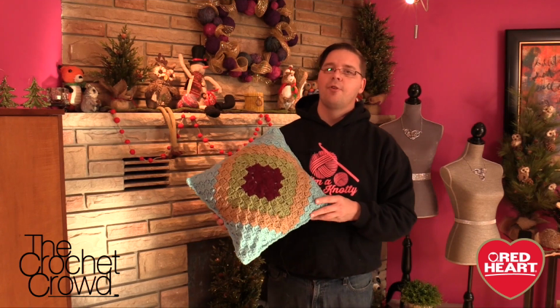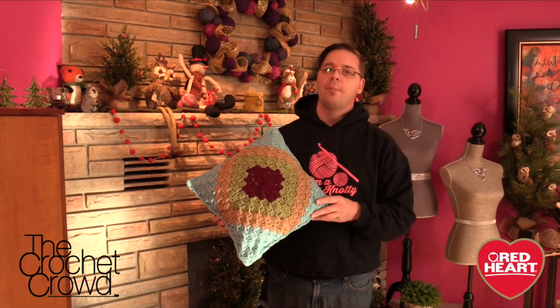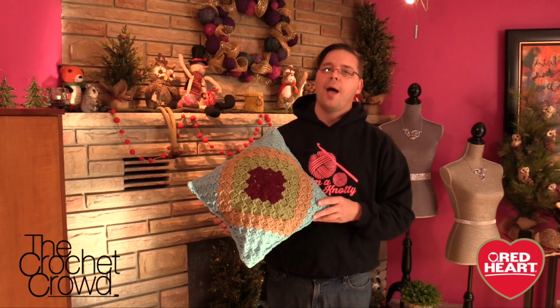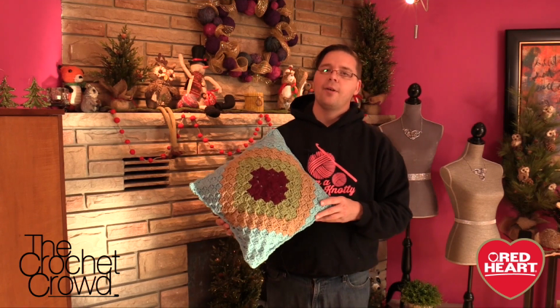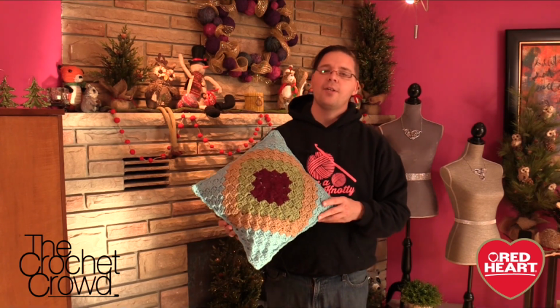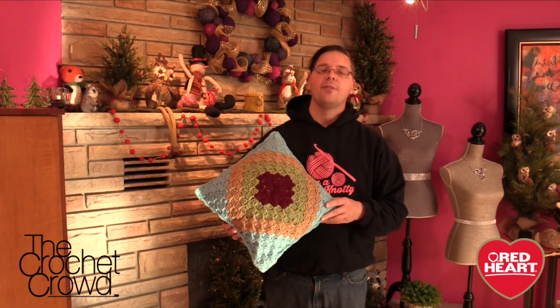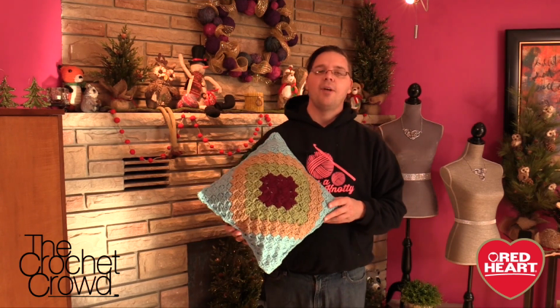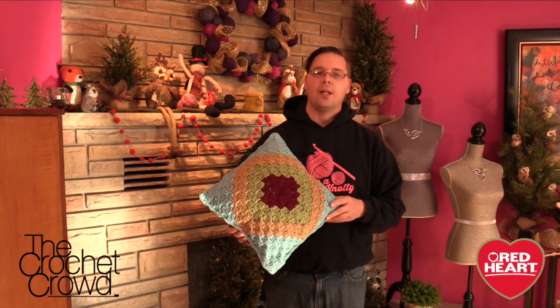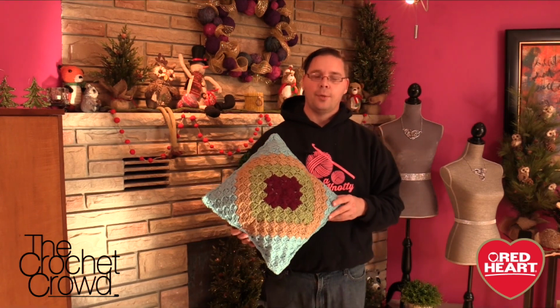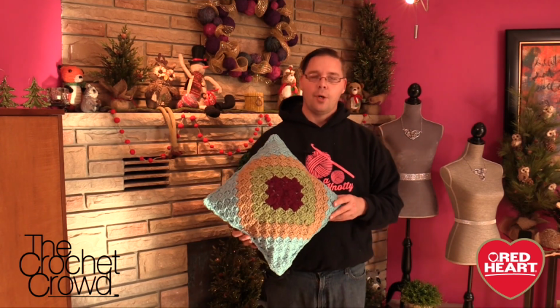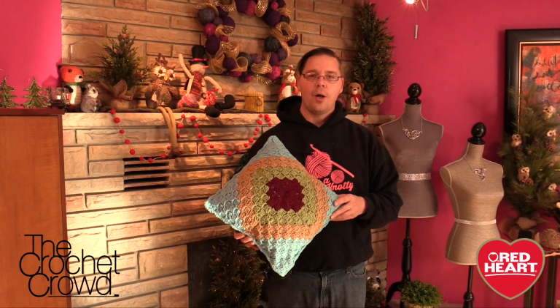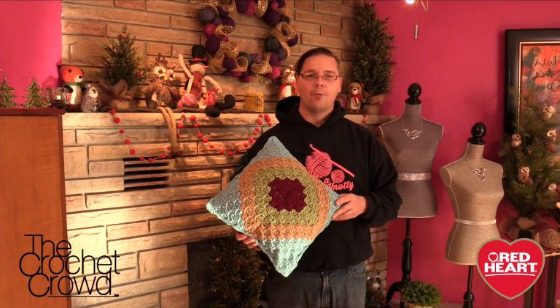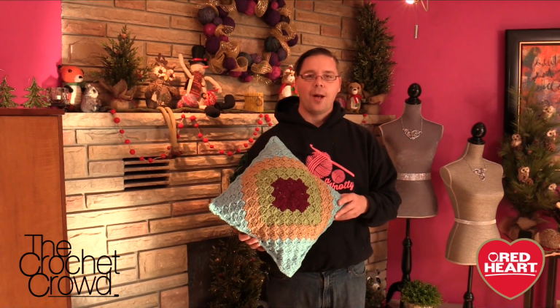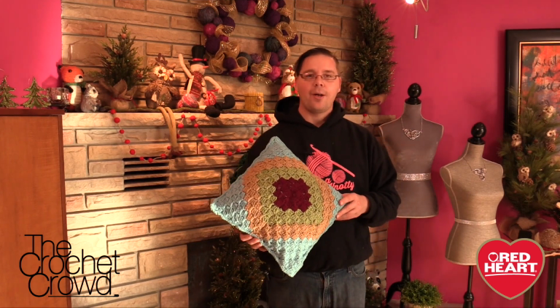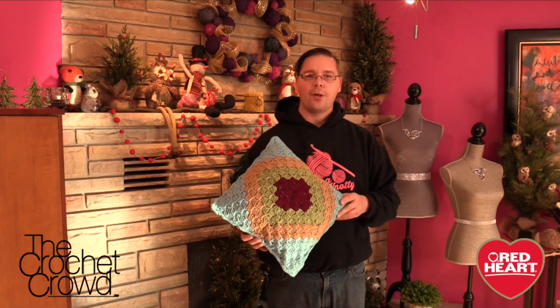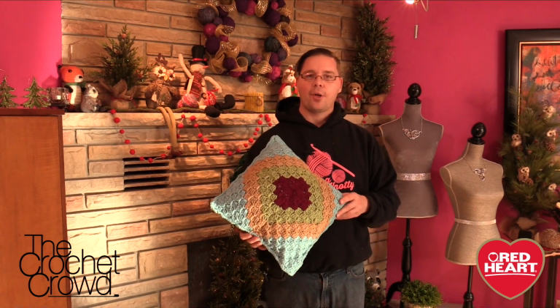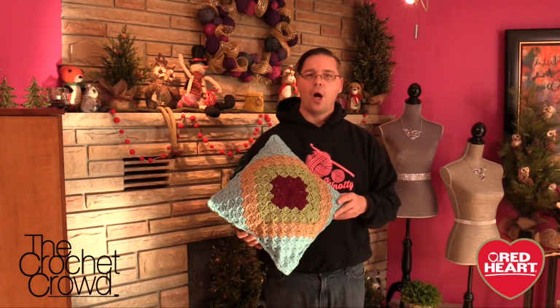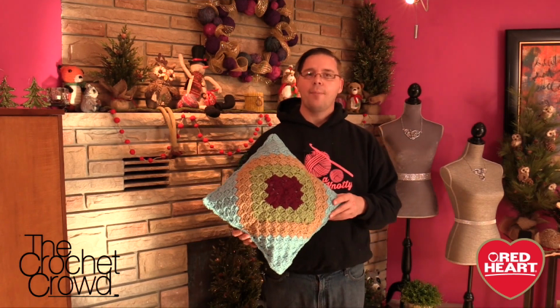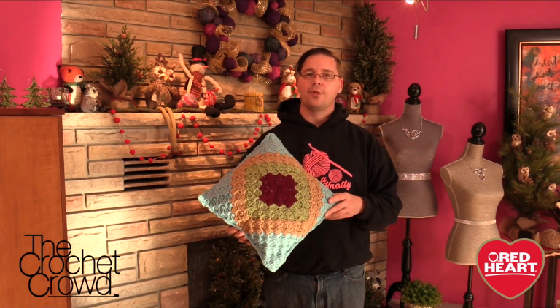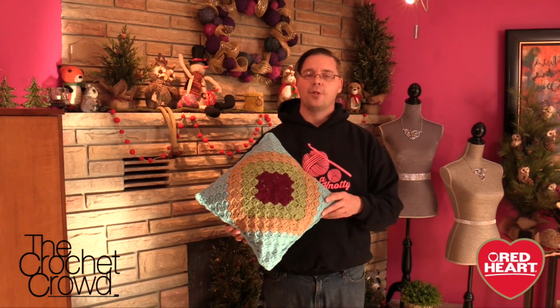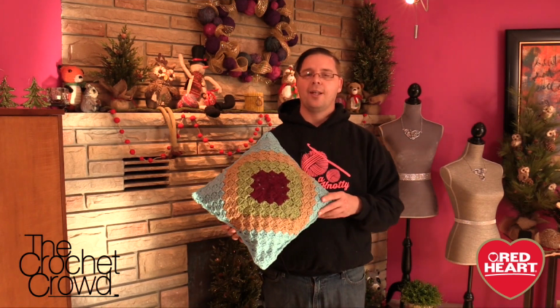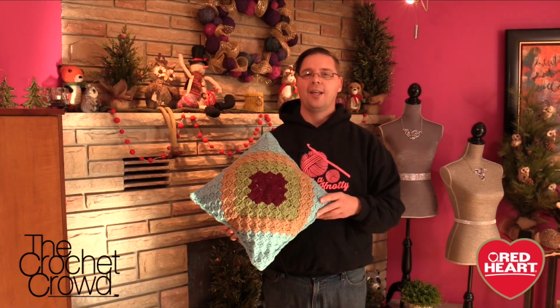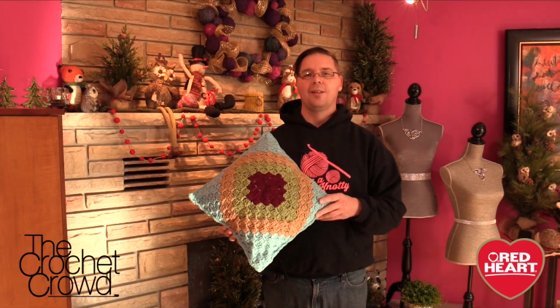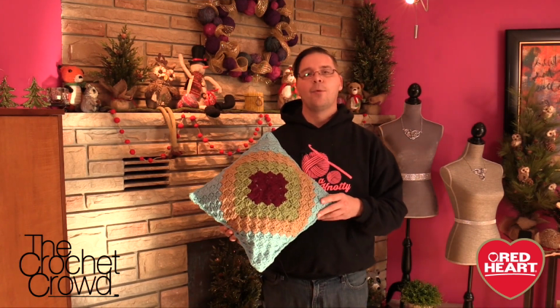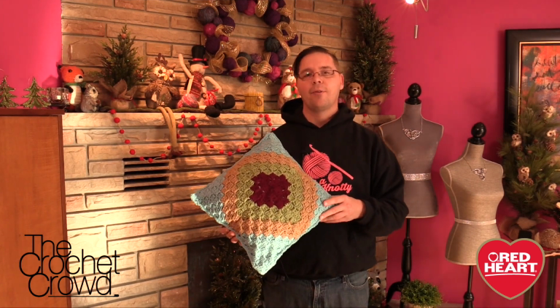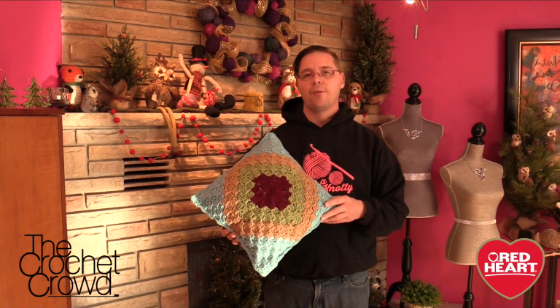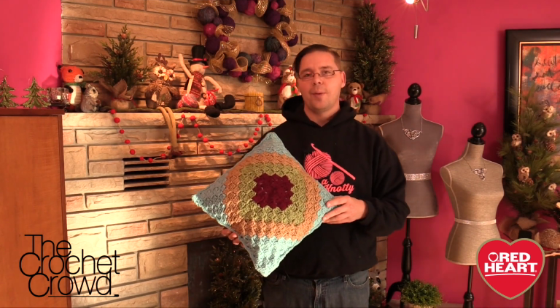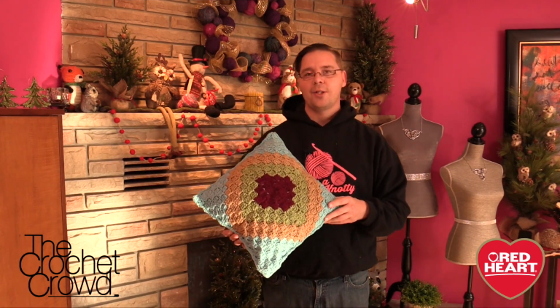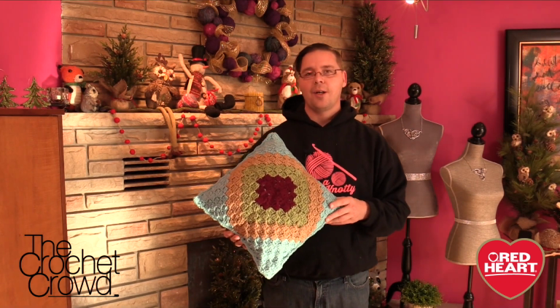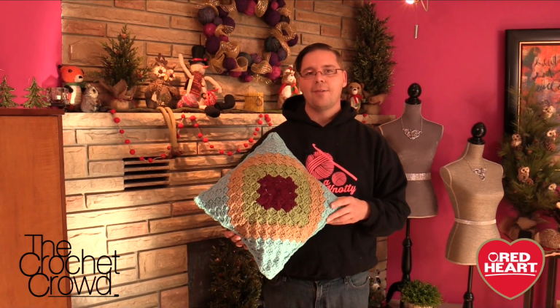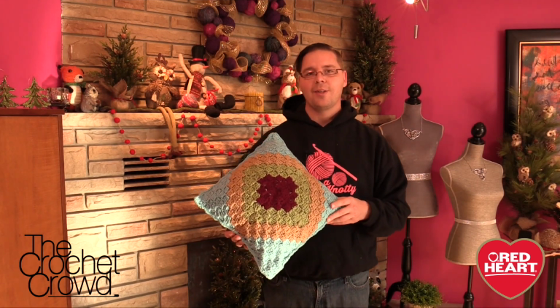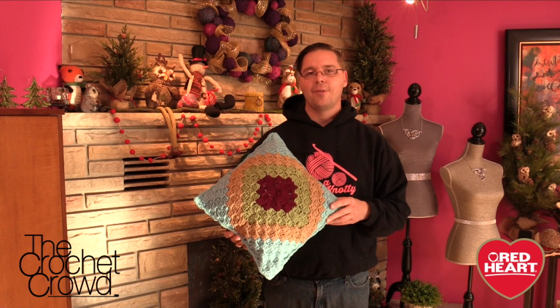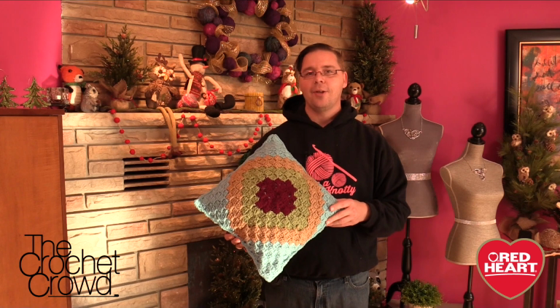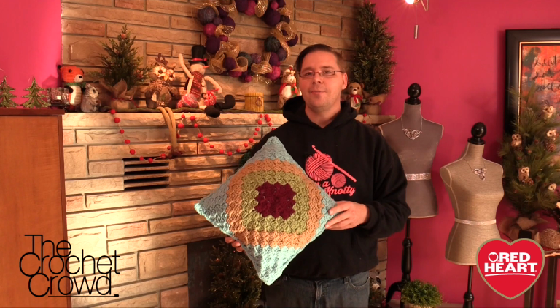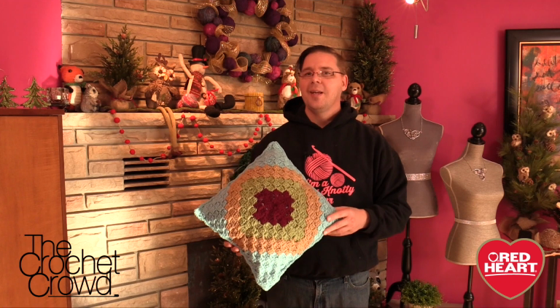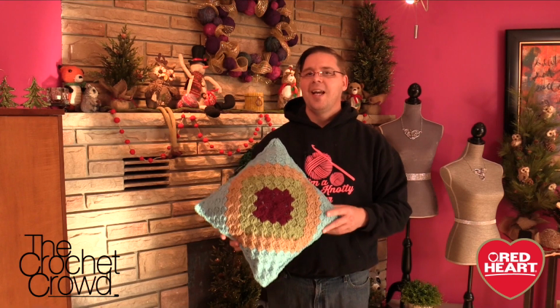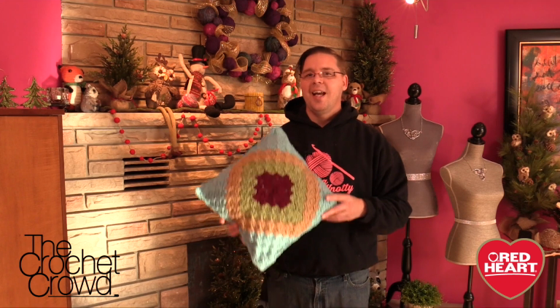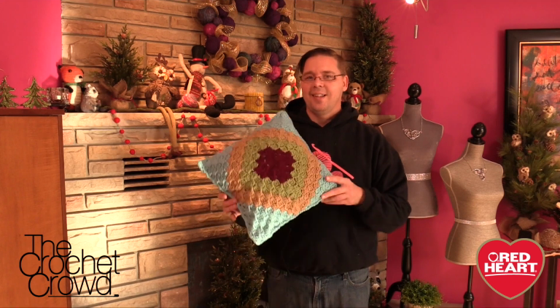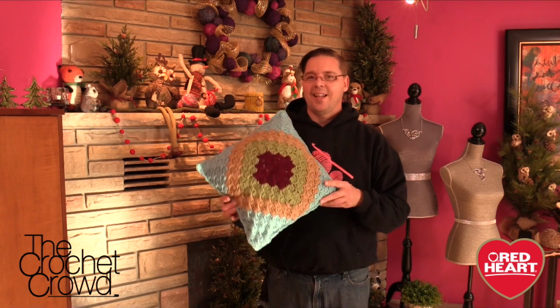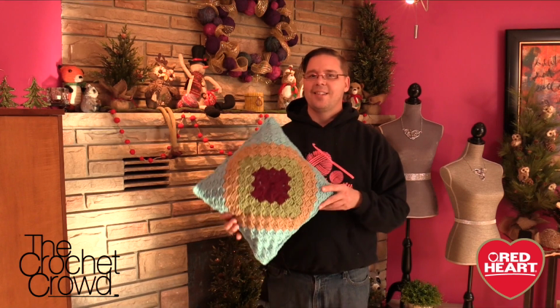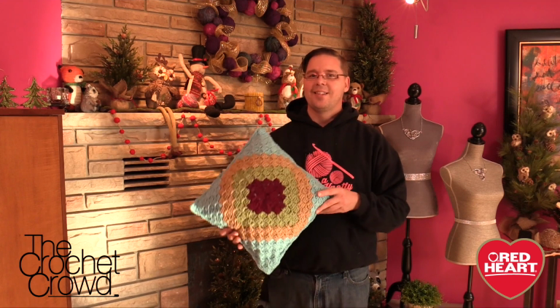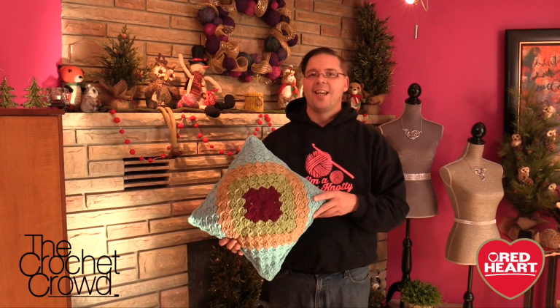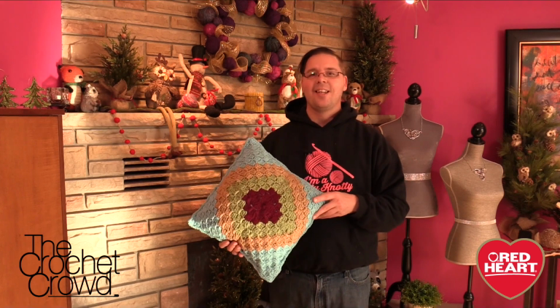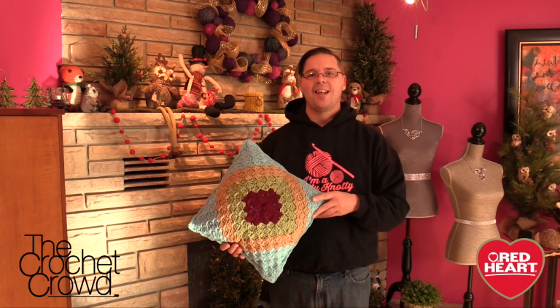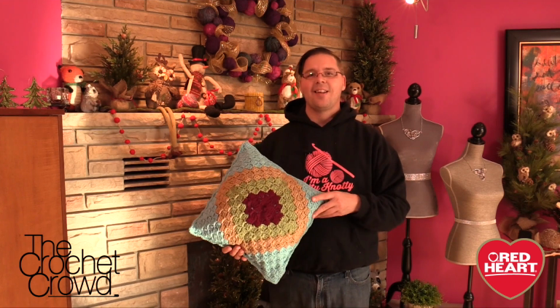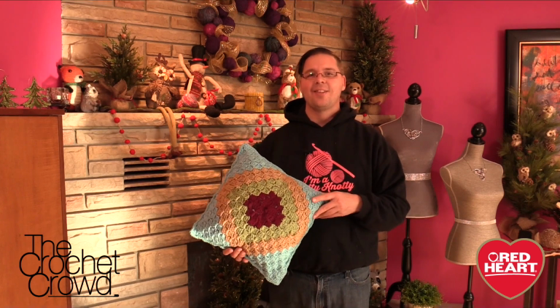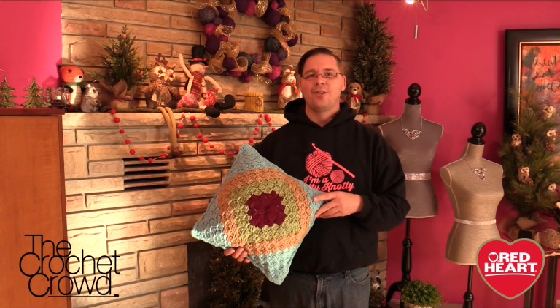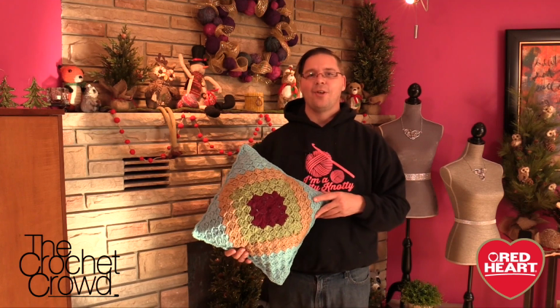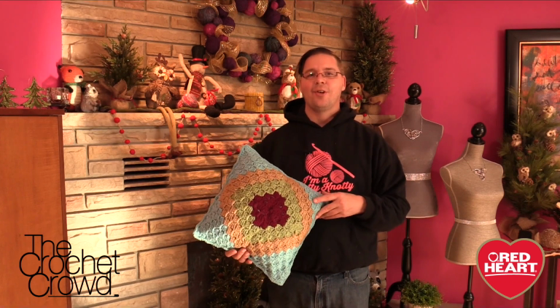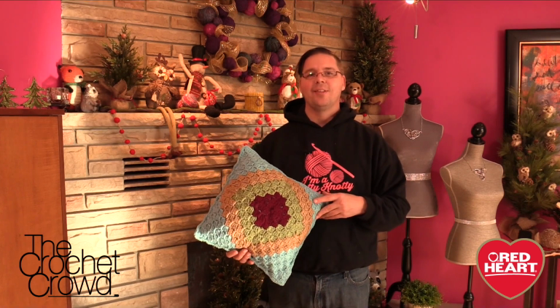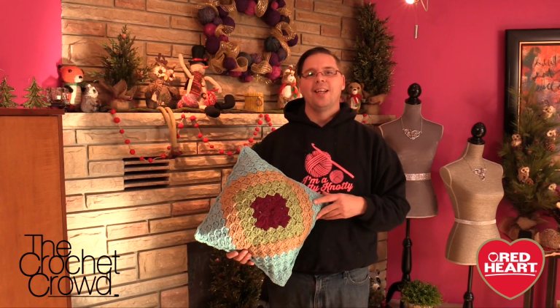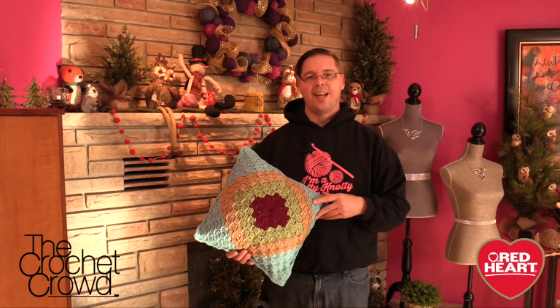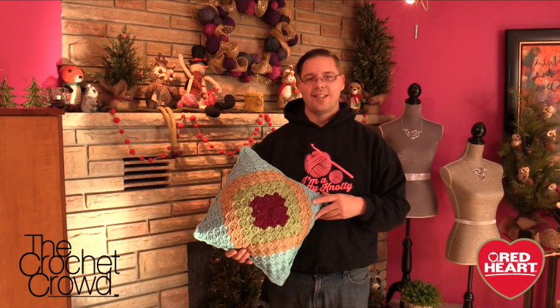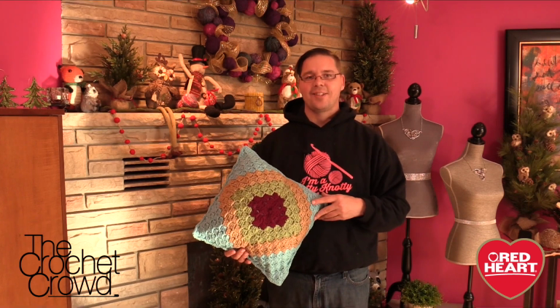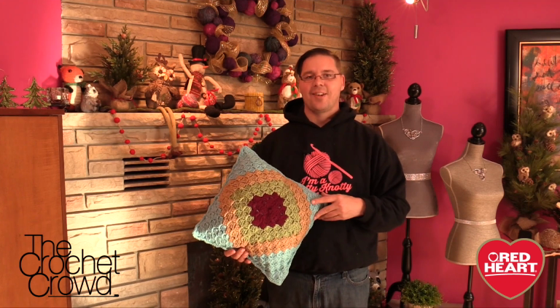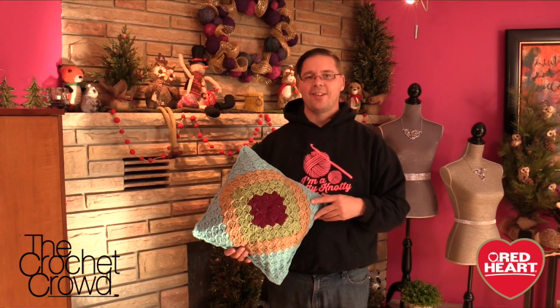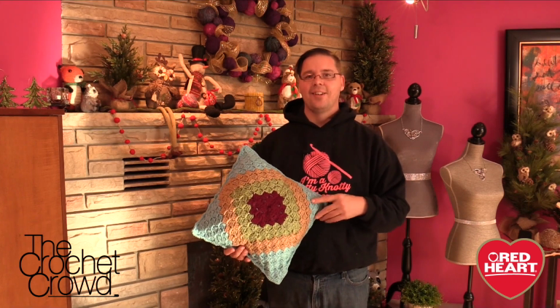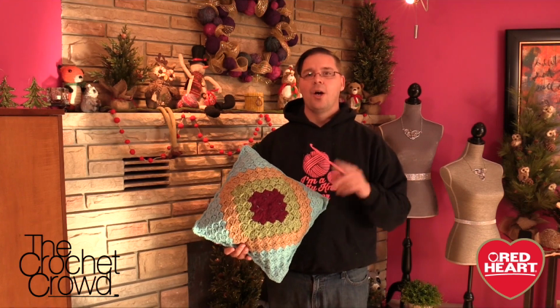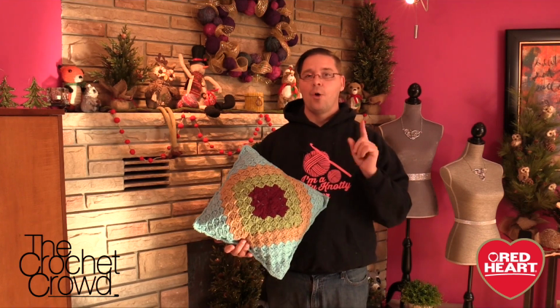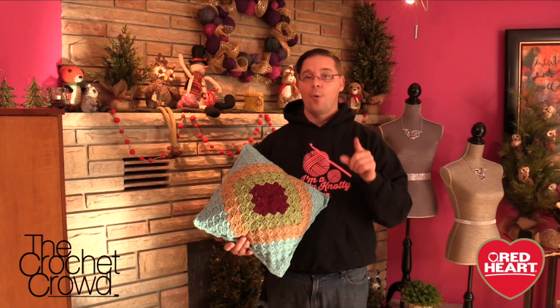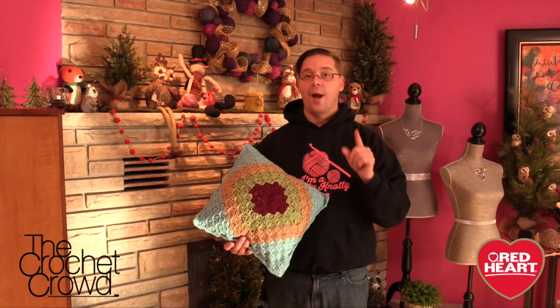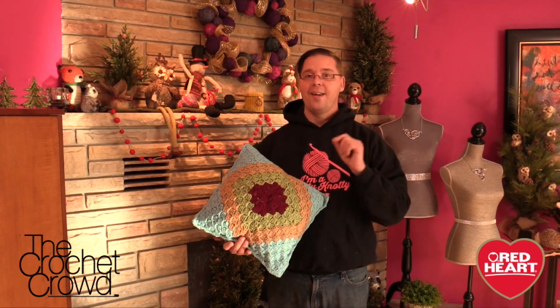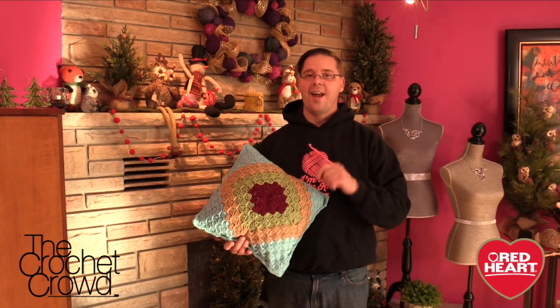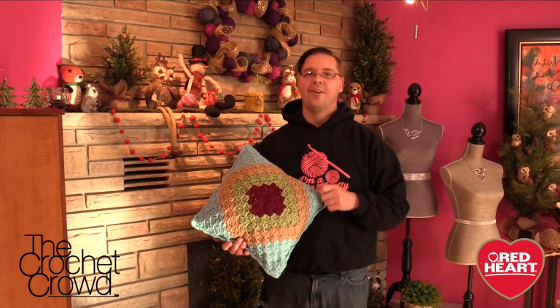The free pattern is available on redheart.com. There's a link in the more information of this video — let's take you down to the studio and get started right now.